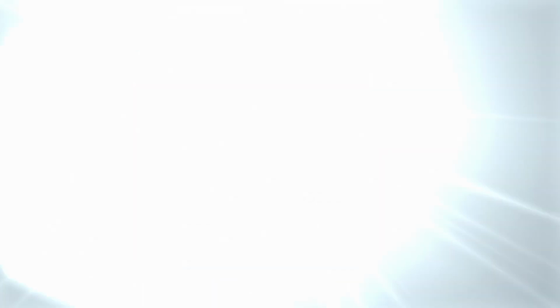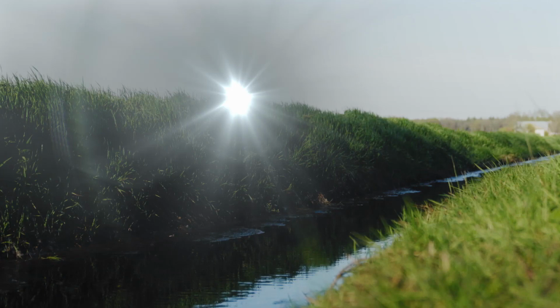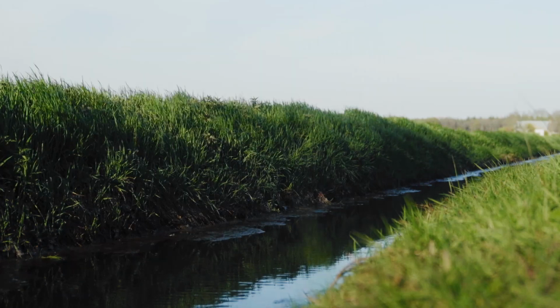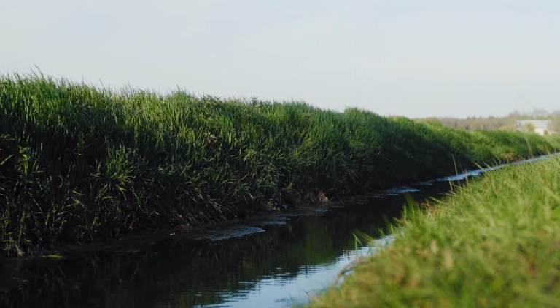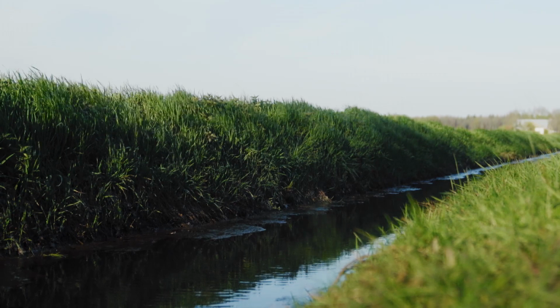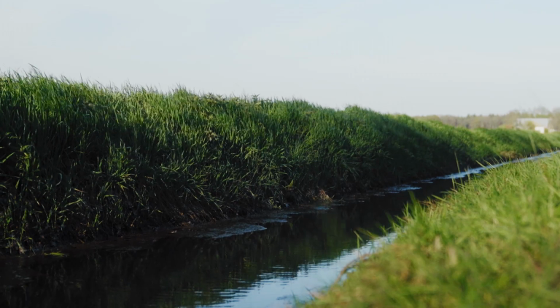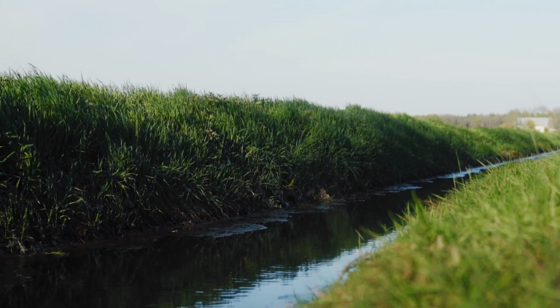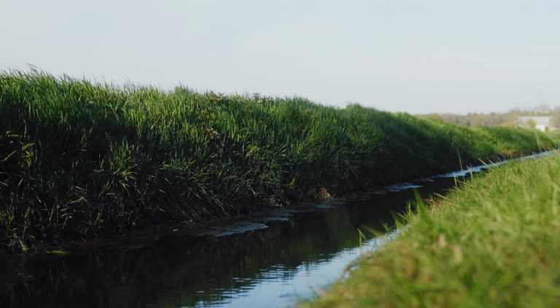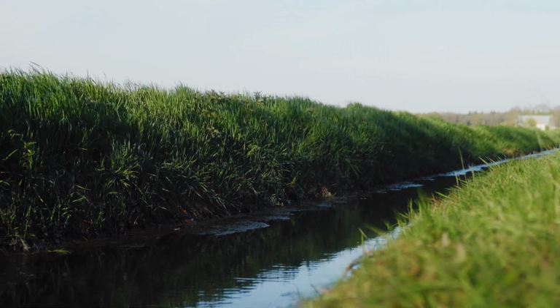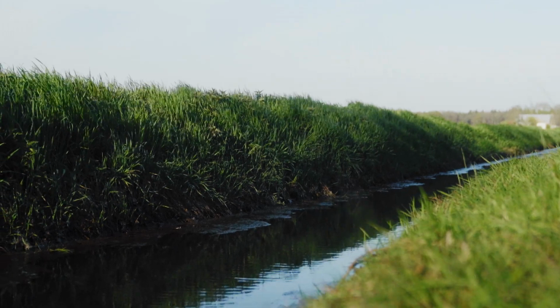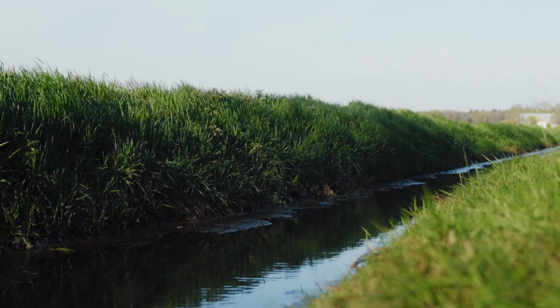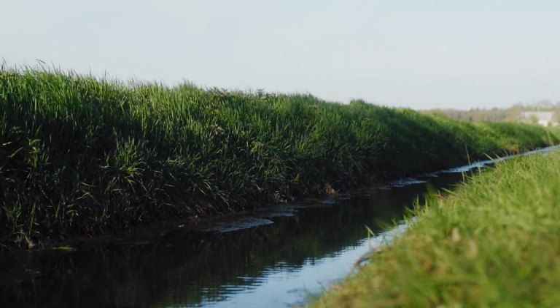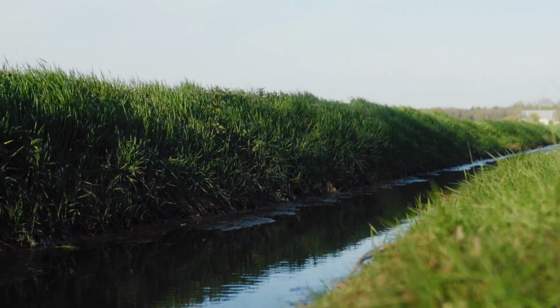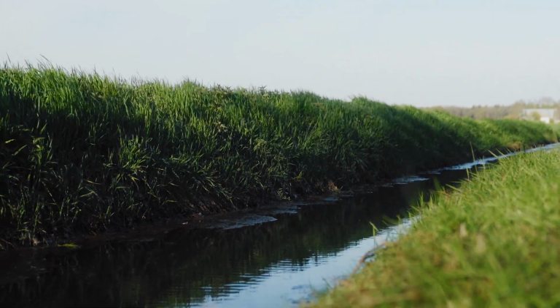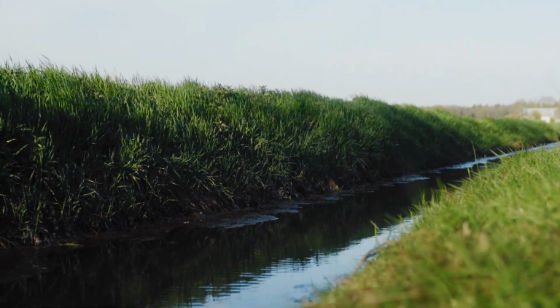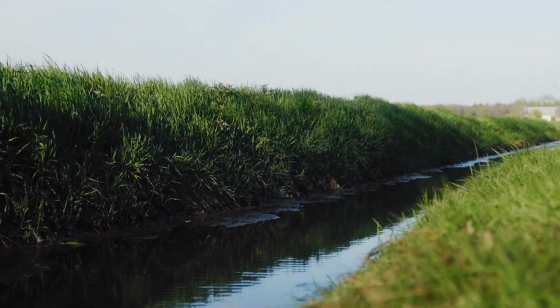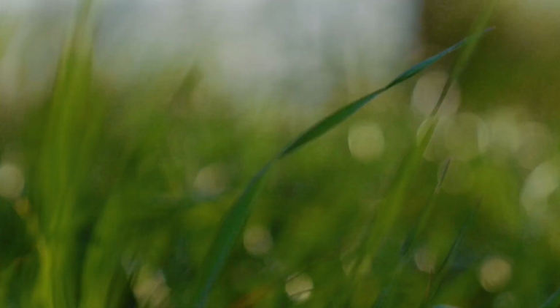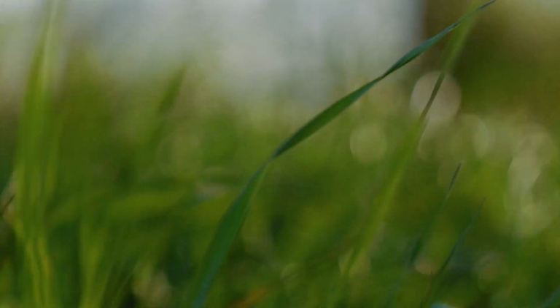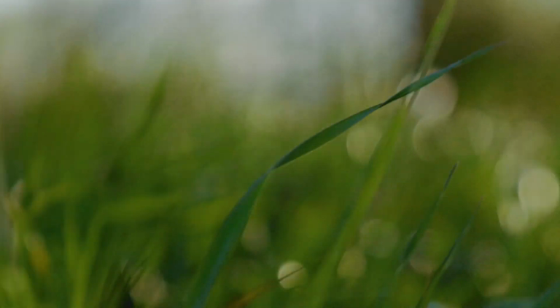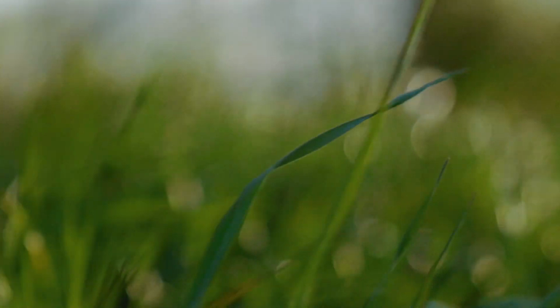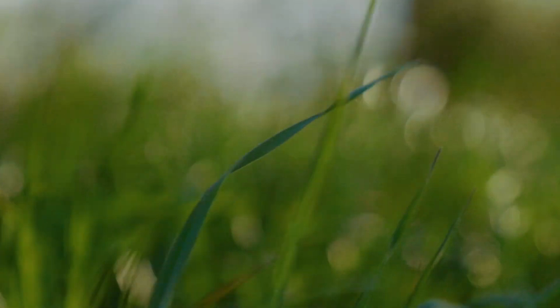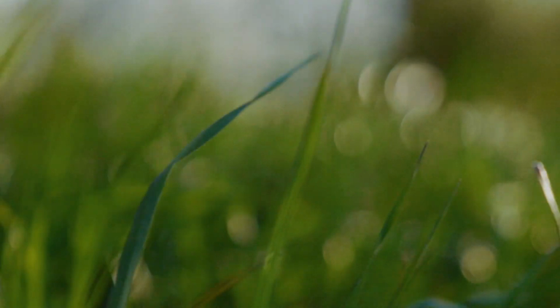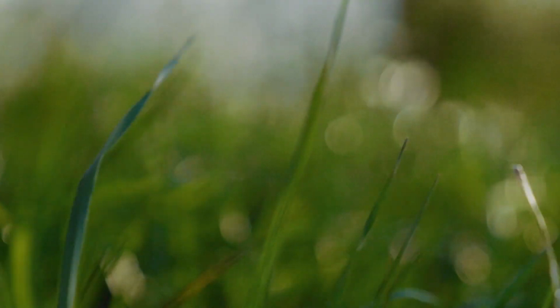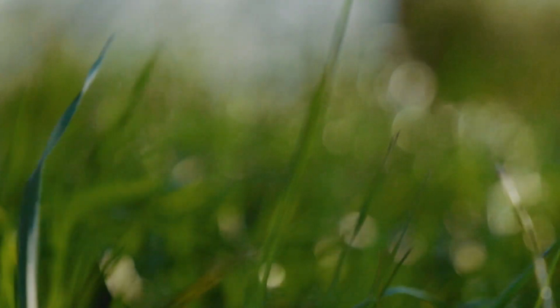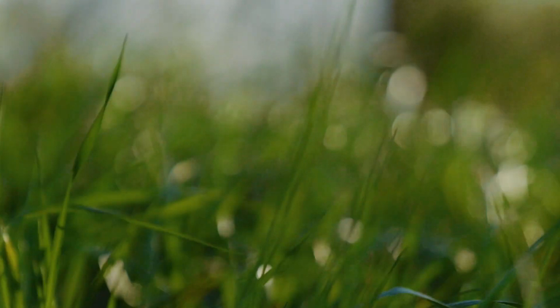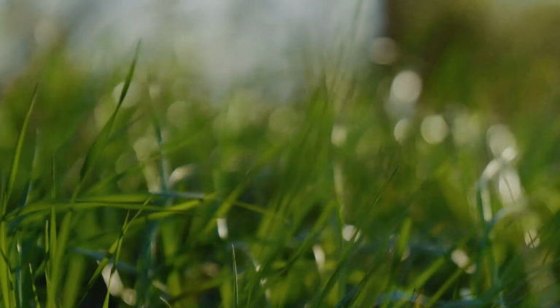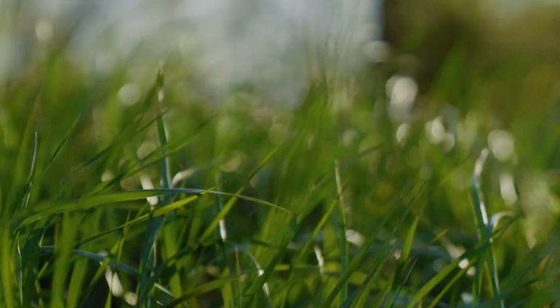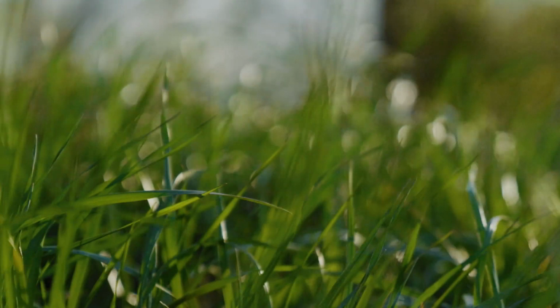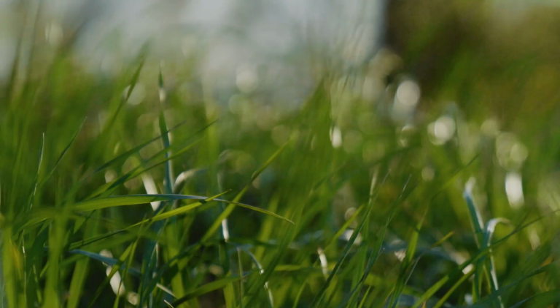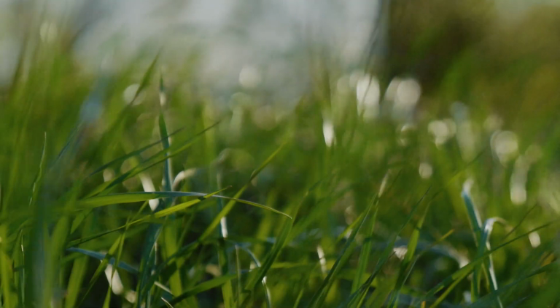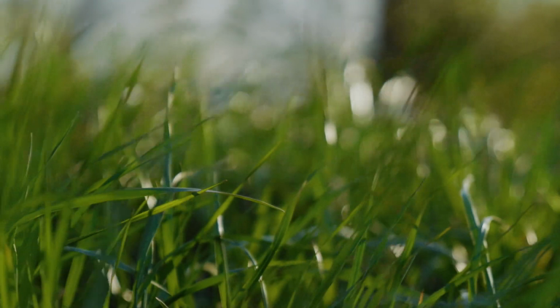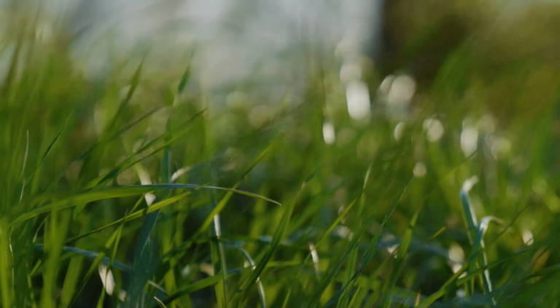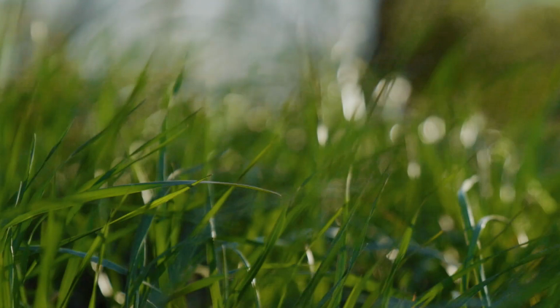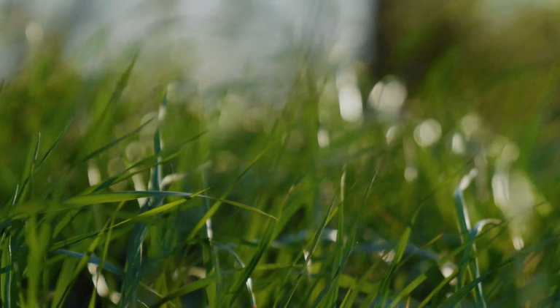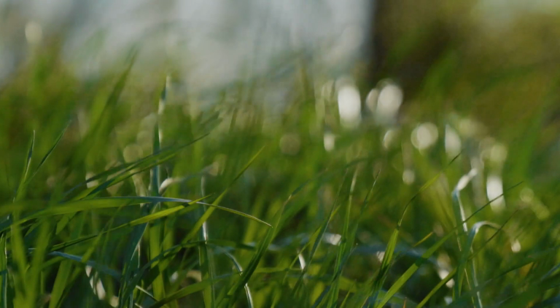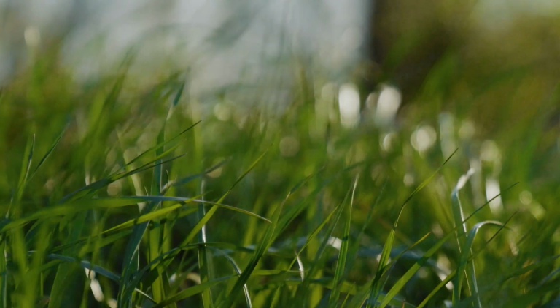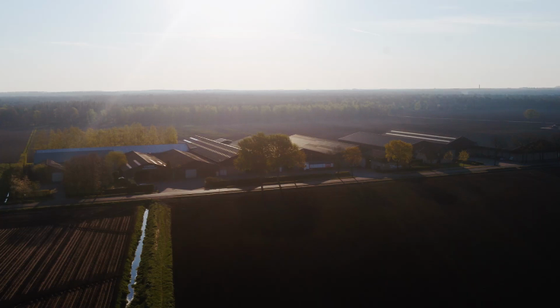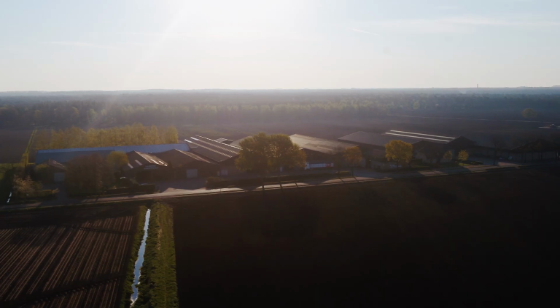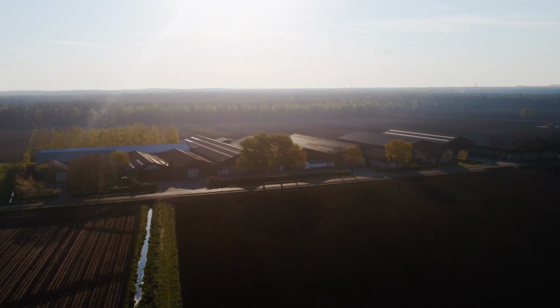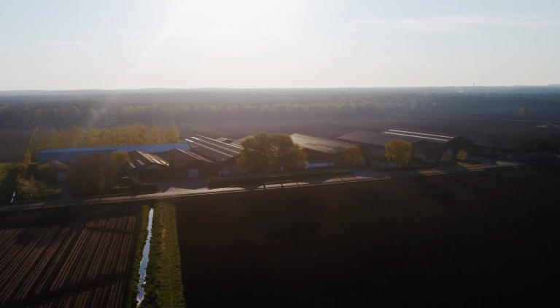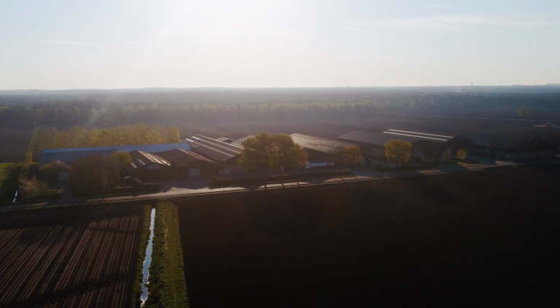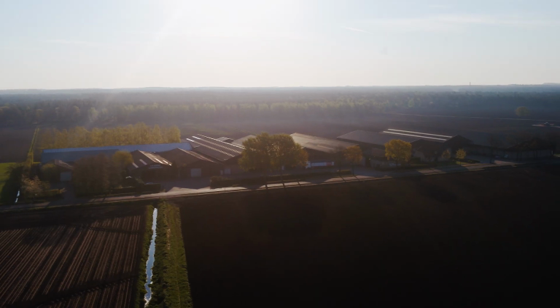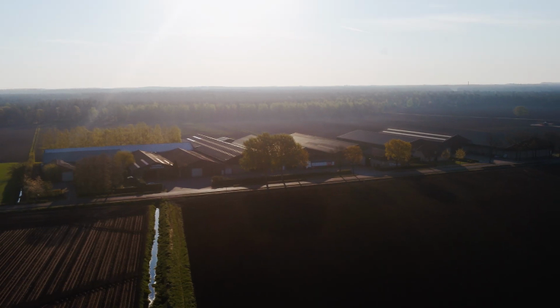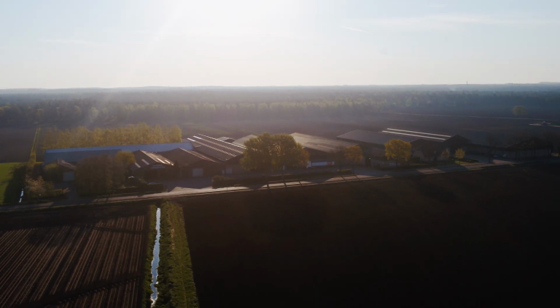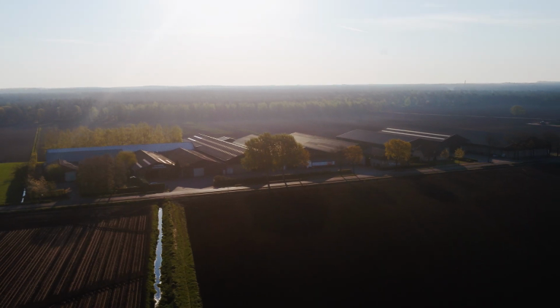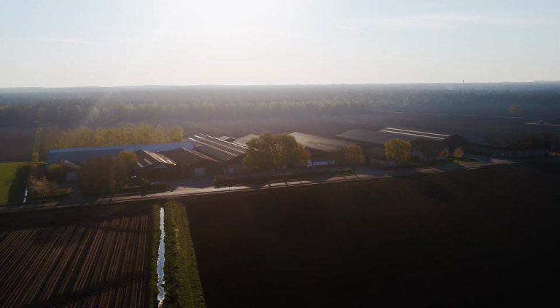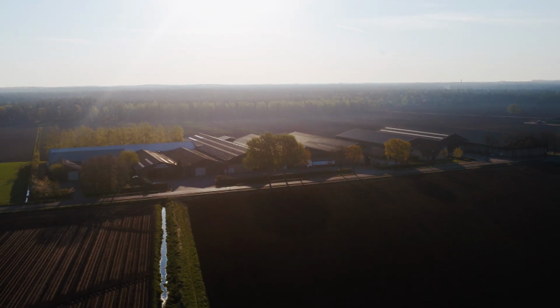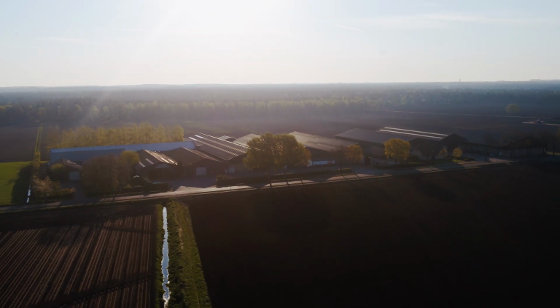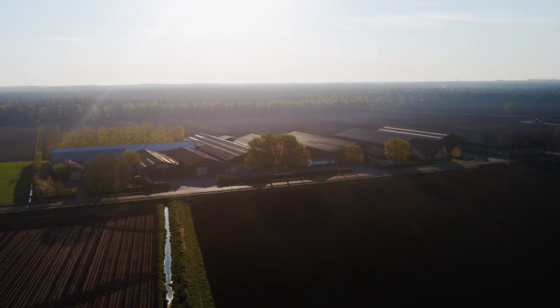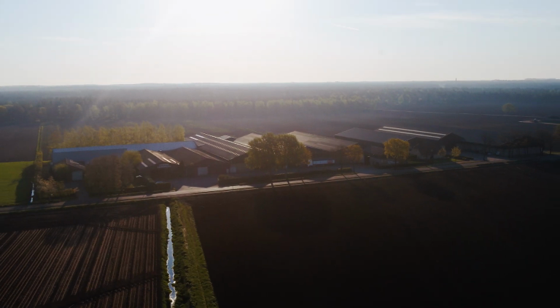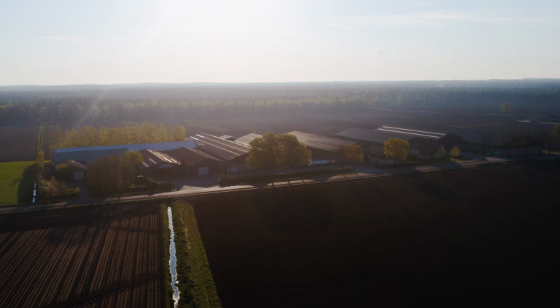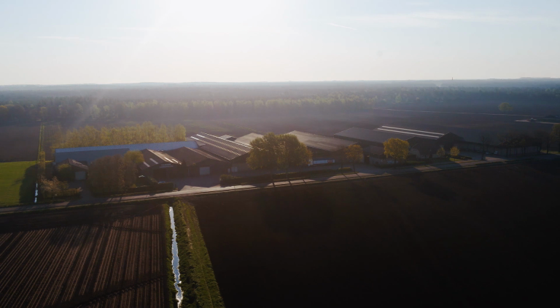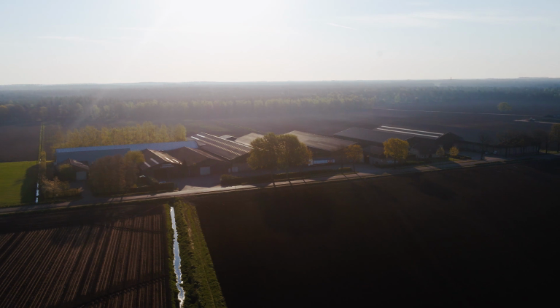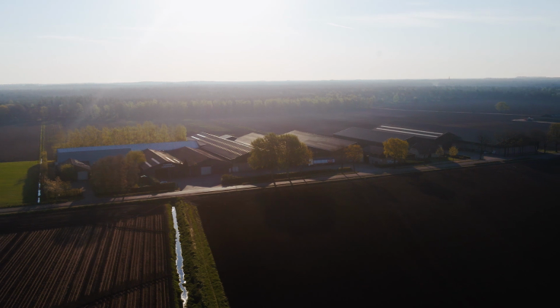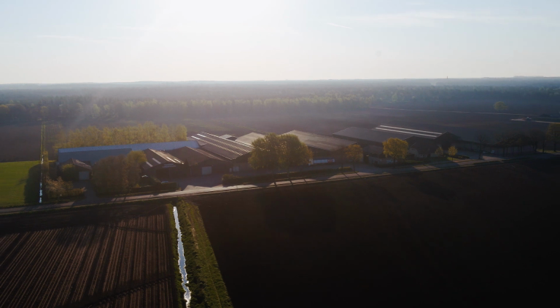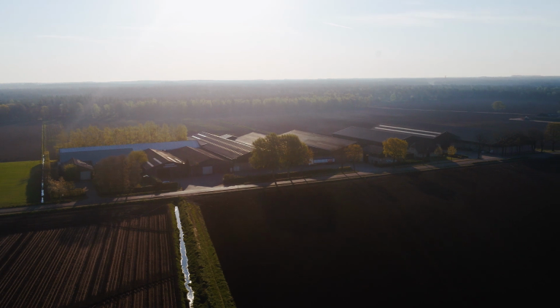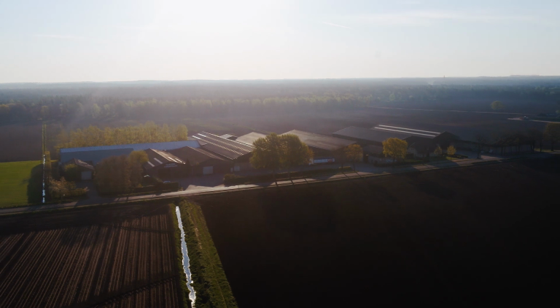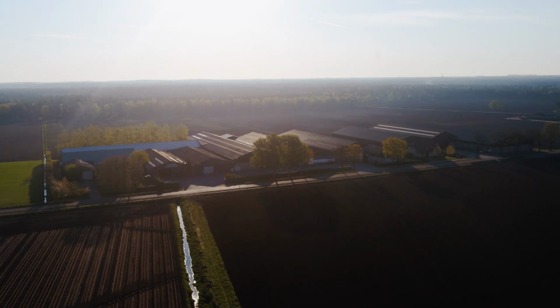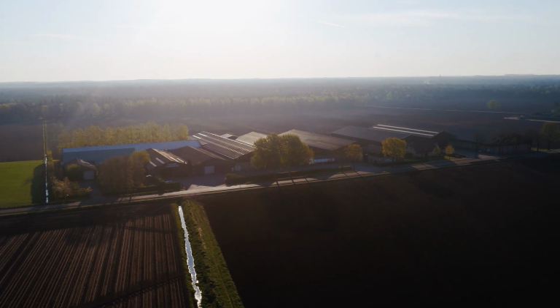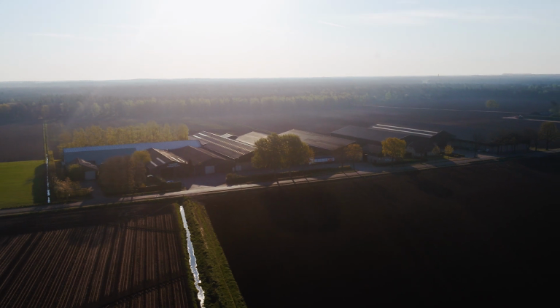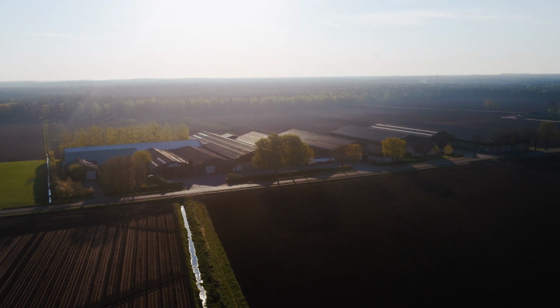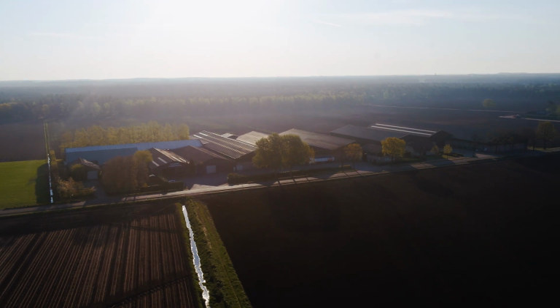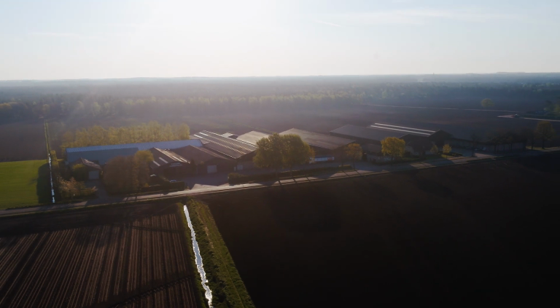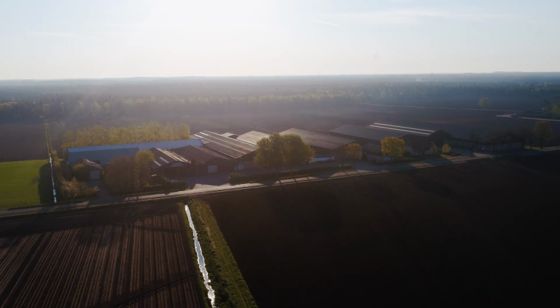In the second part of the company report, Jakob van den Borne shows us how he optimizes the cultivation of his potatoes.